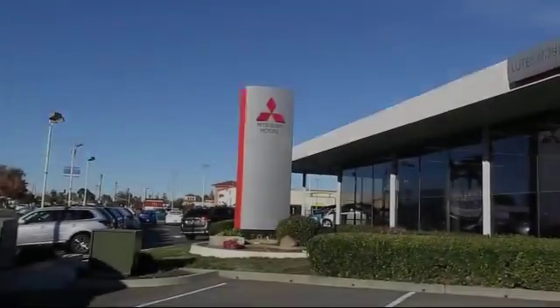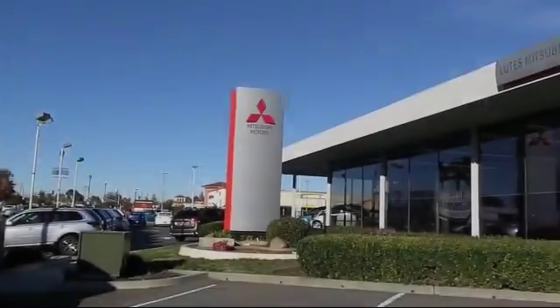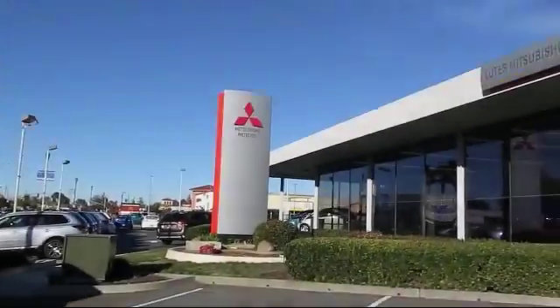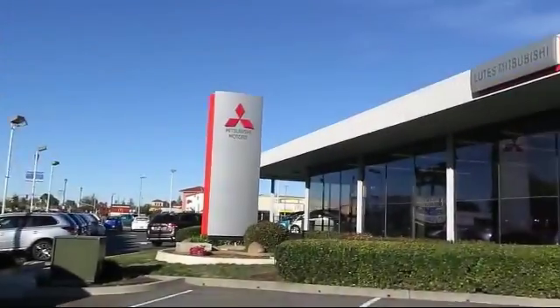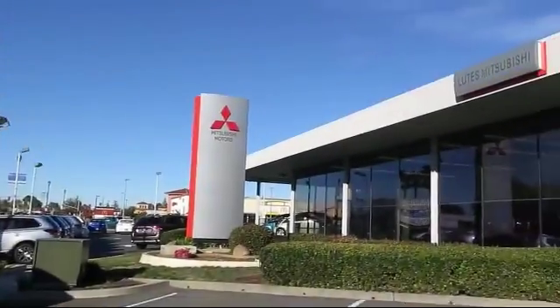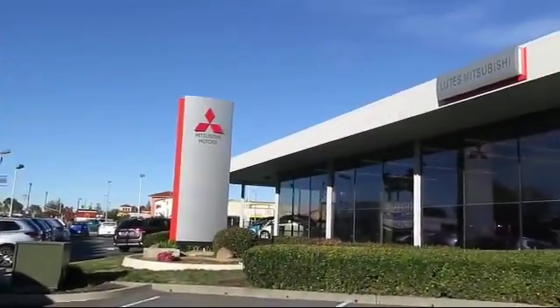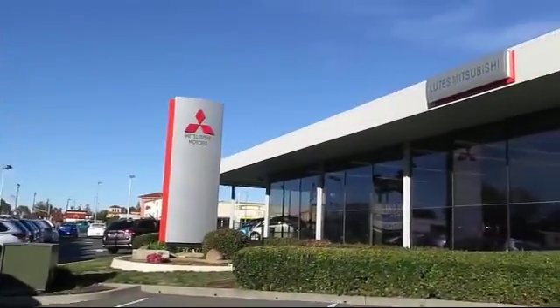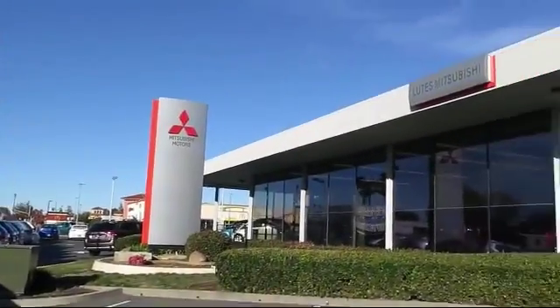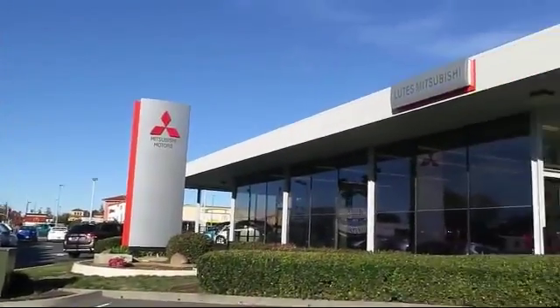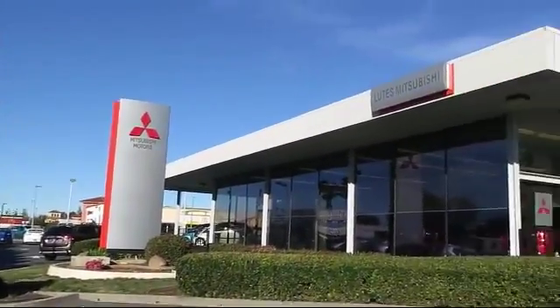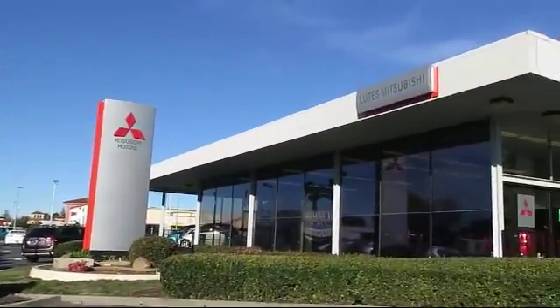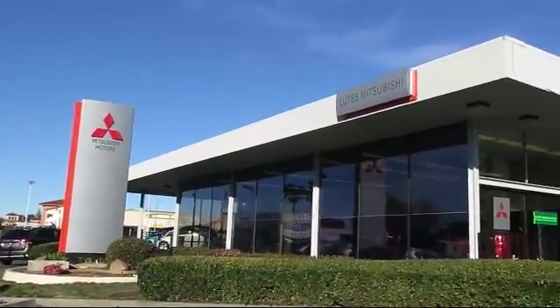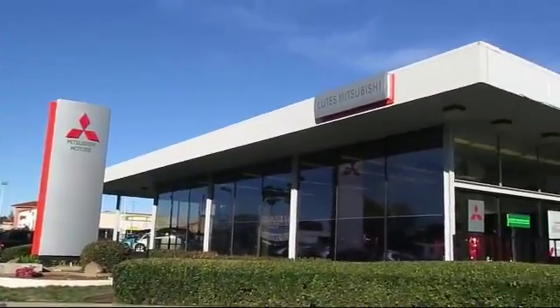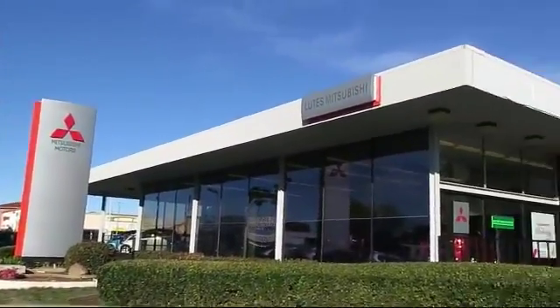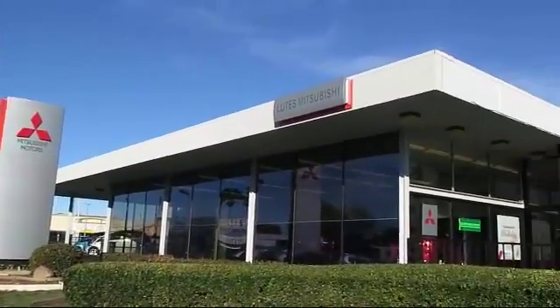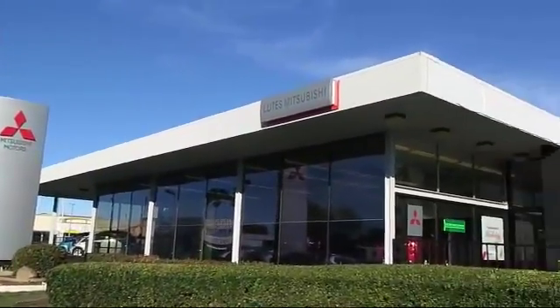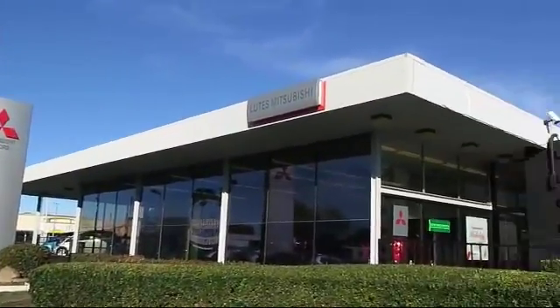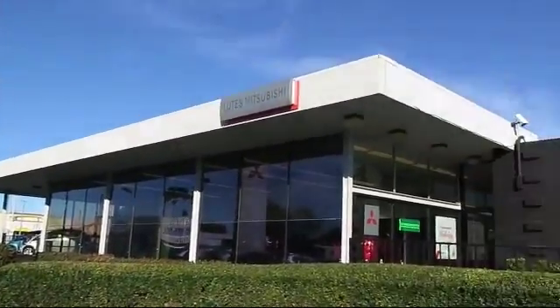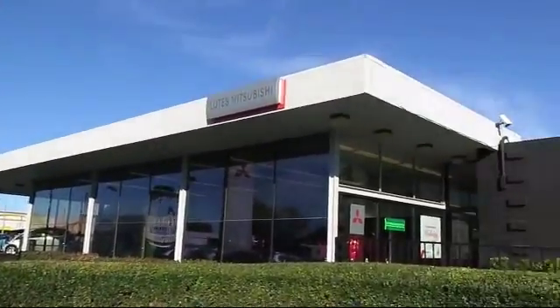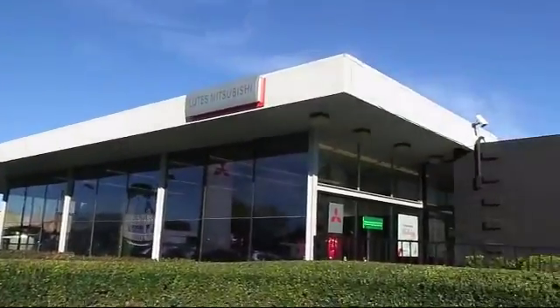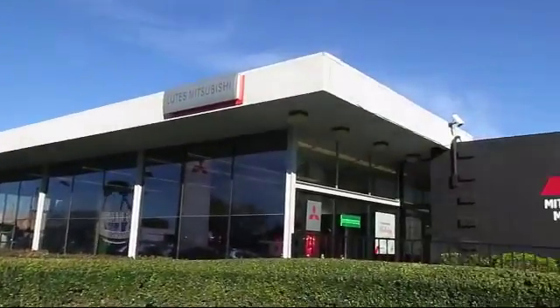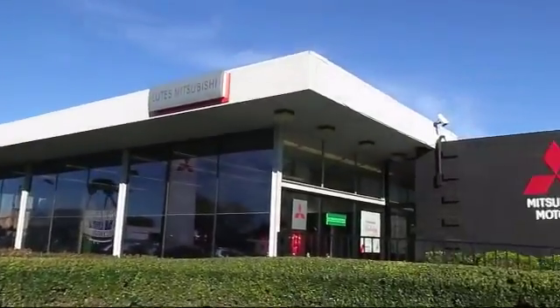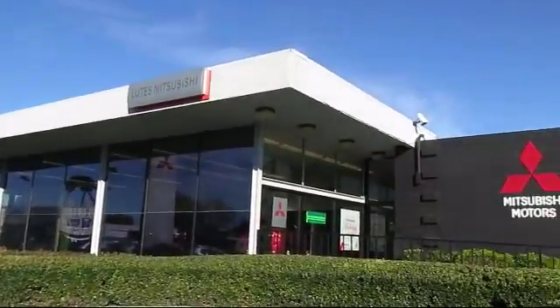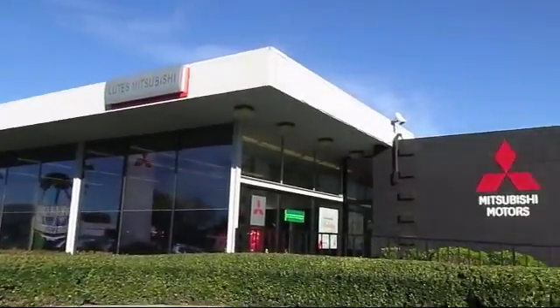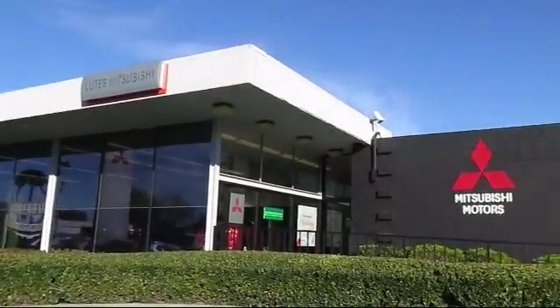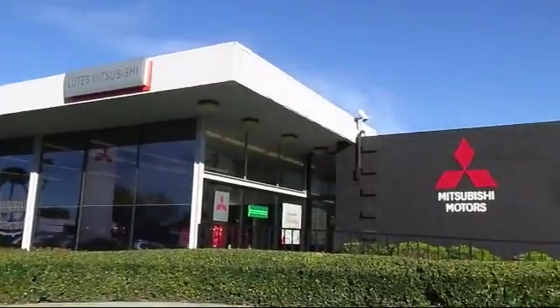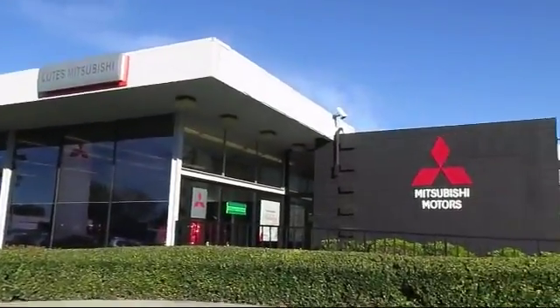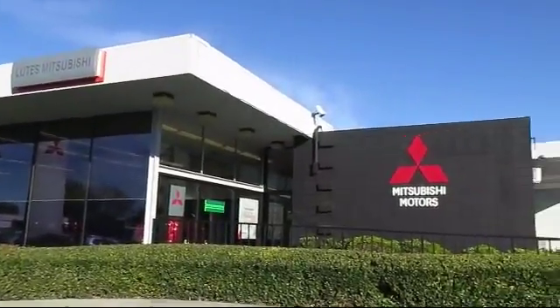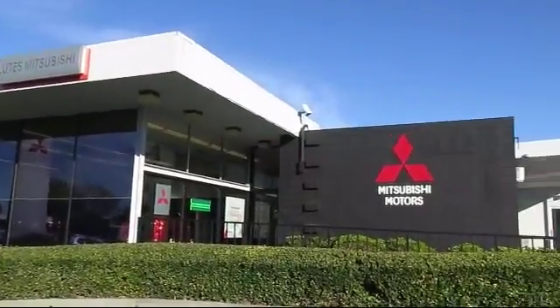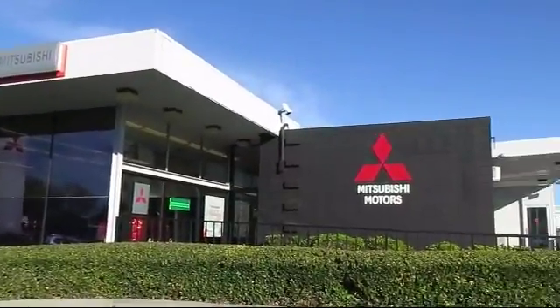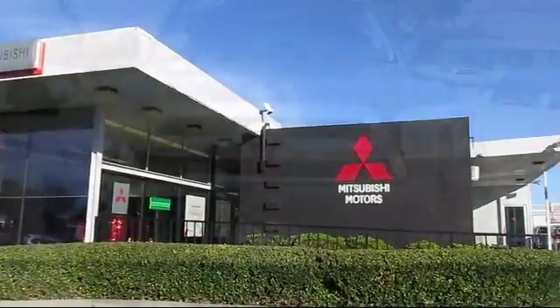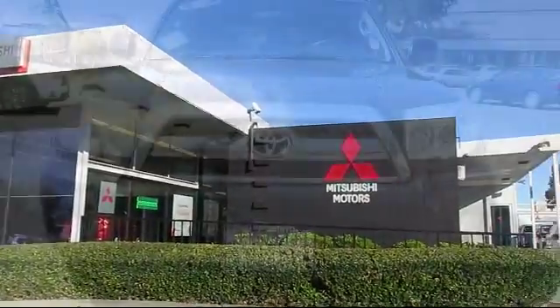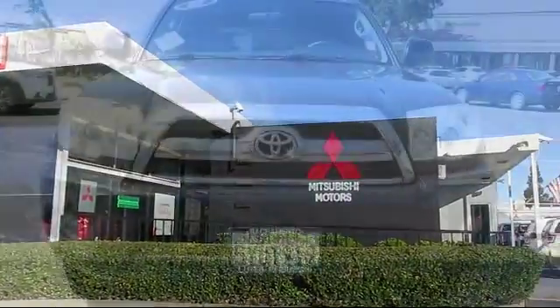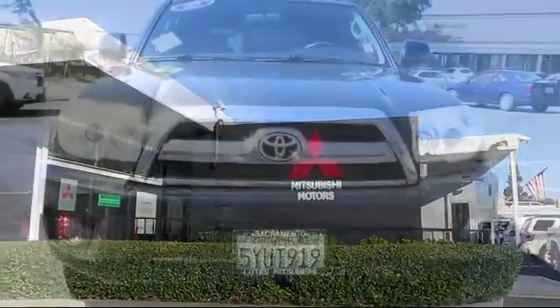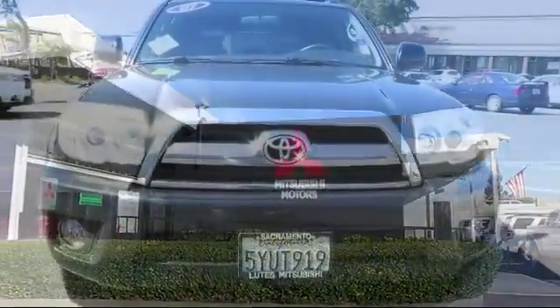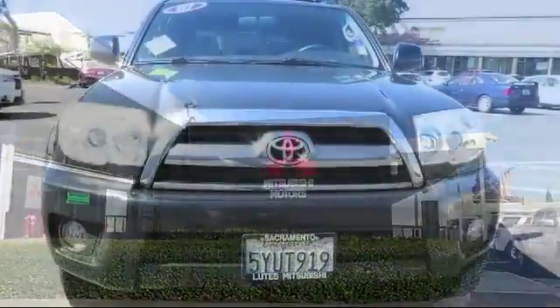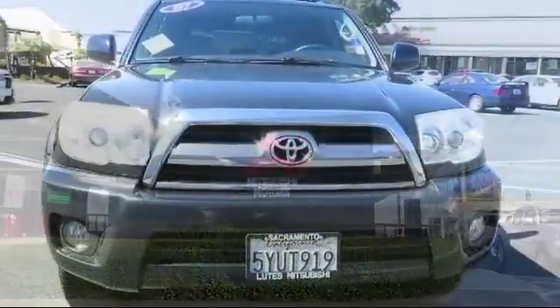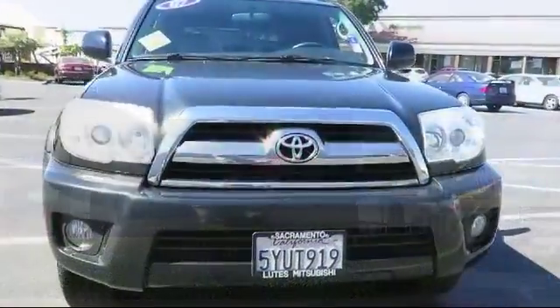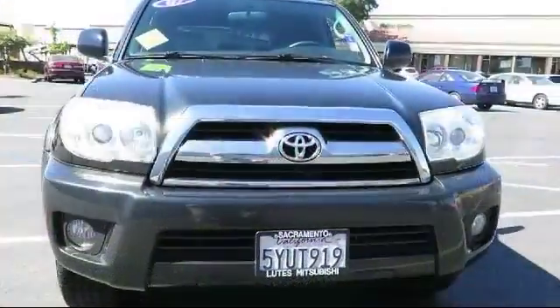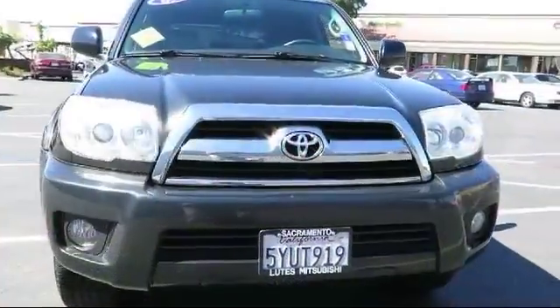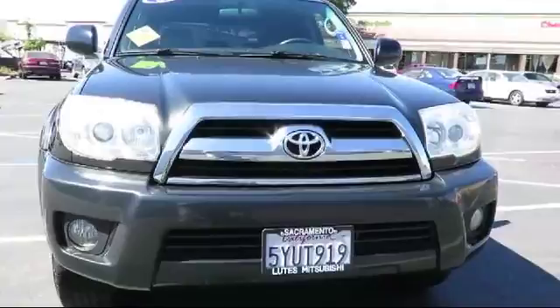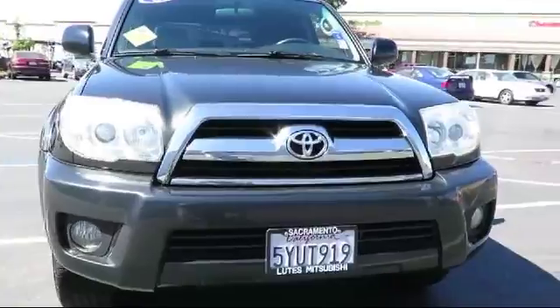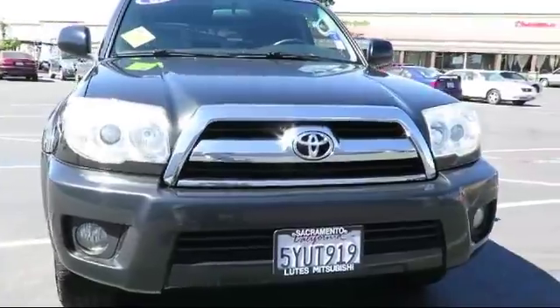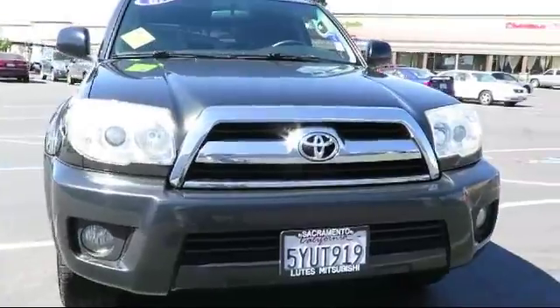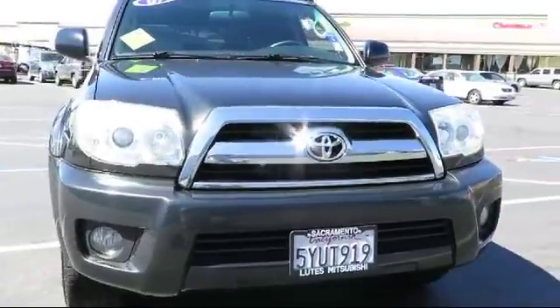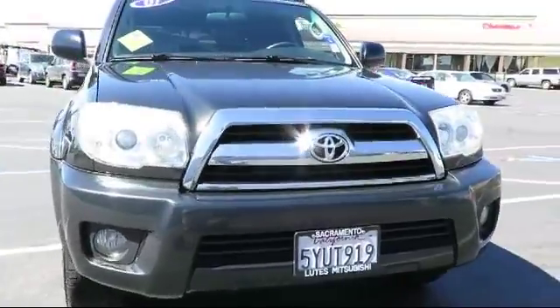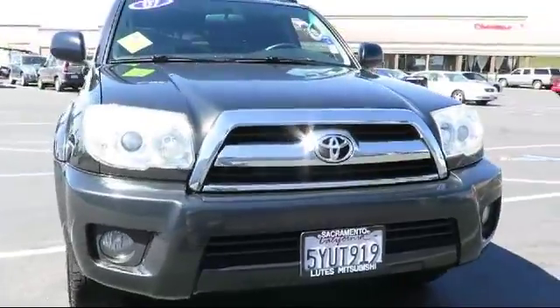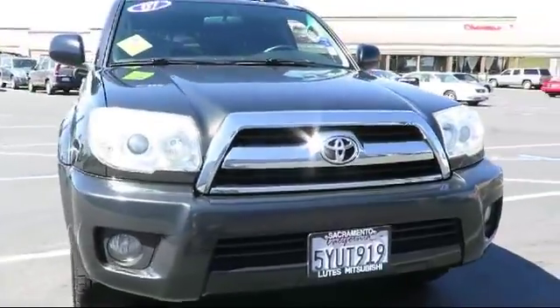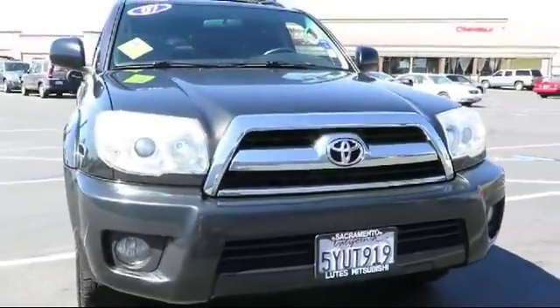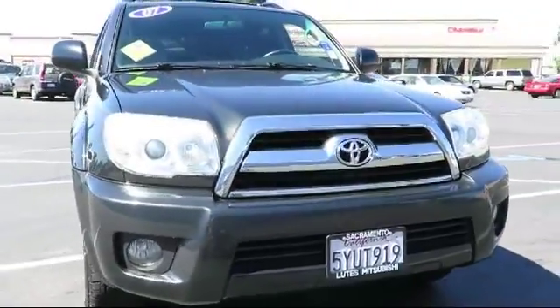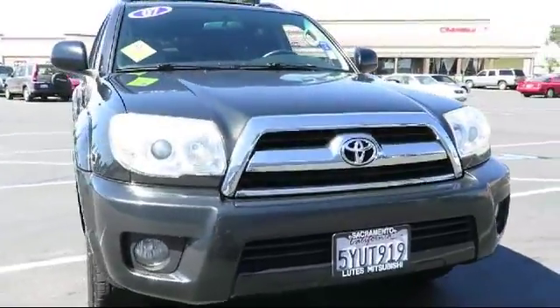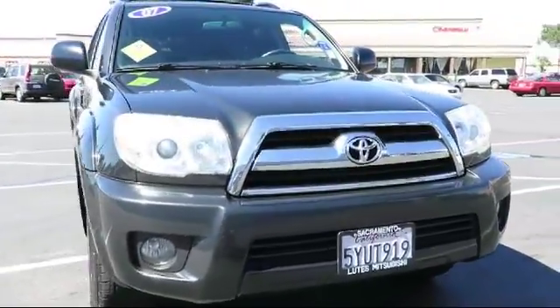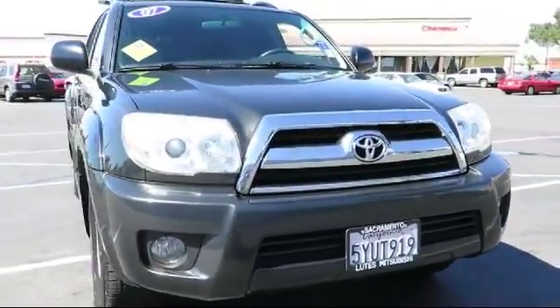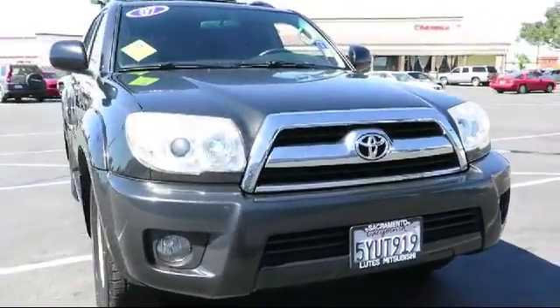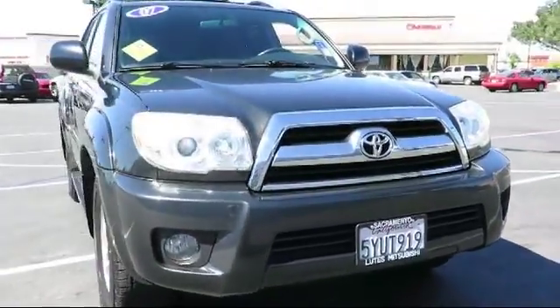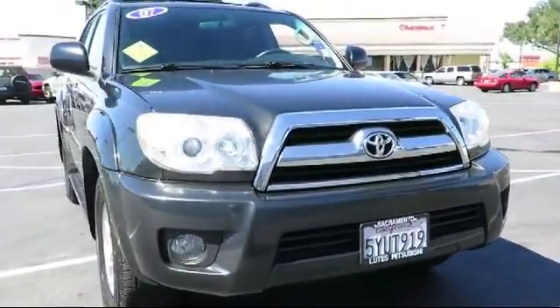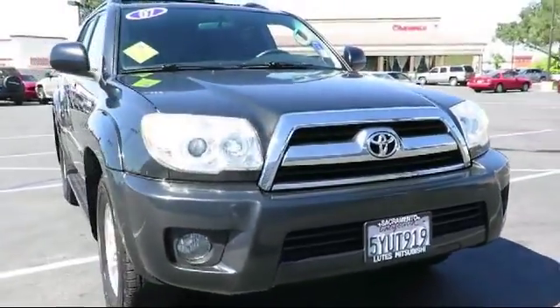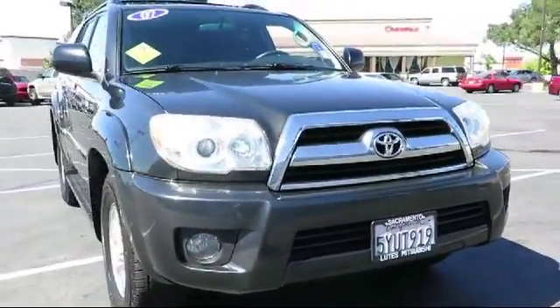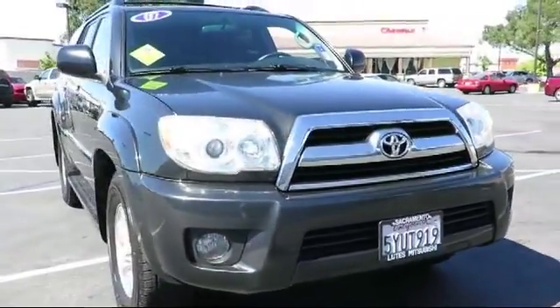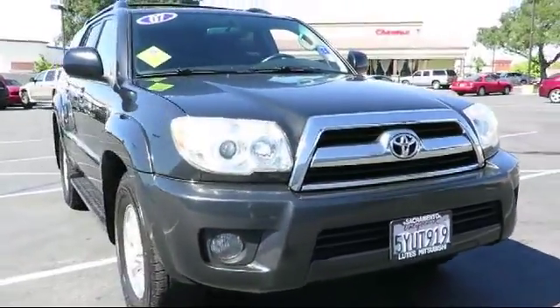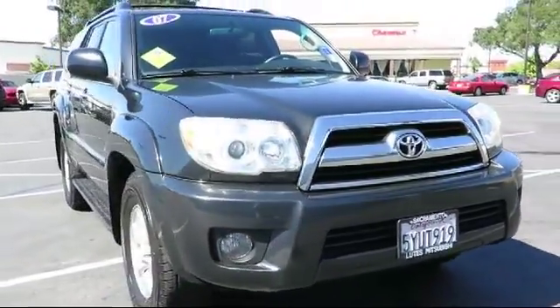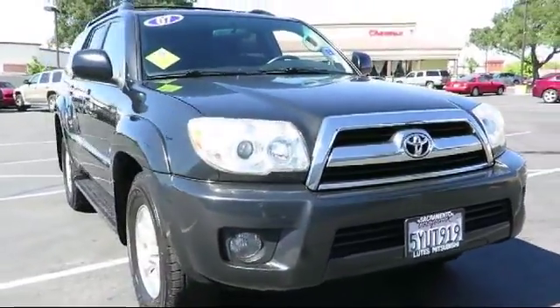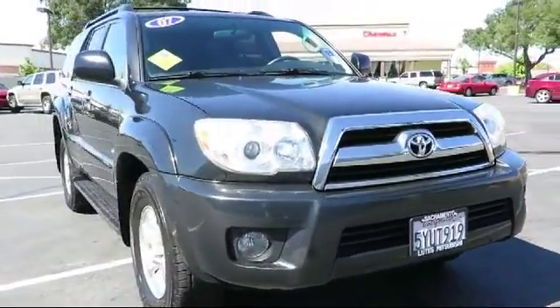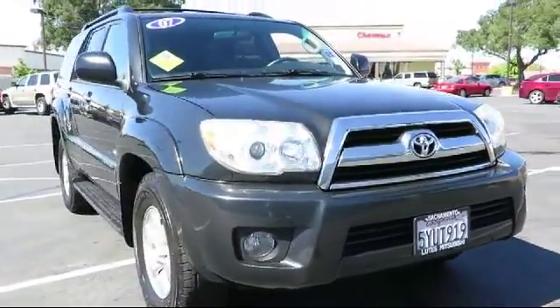Lutz Kia Mitsubishi is proud to present another great vehicle from our large selection of quality pre-owned cars, trucks, and SUVs.